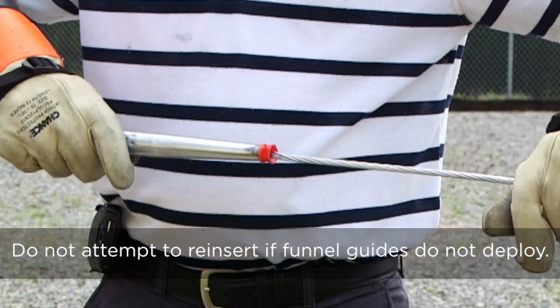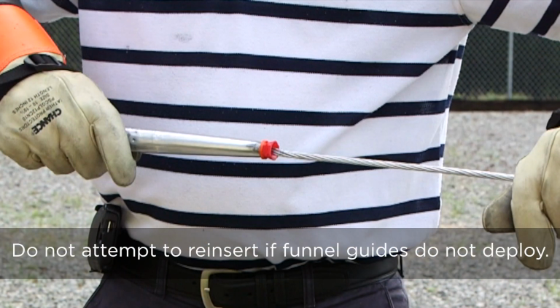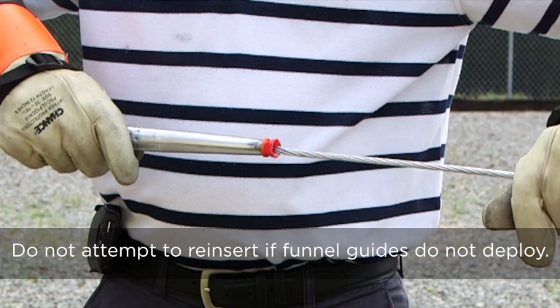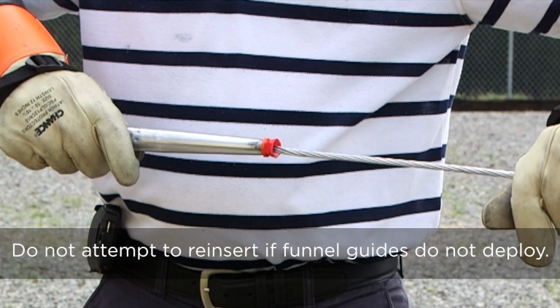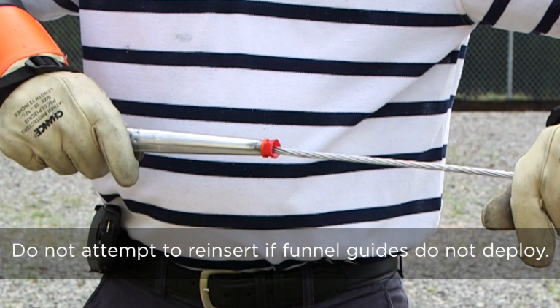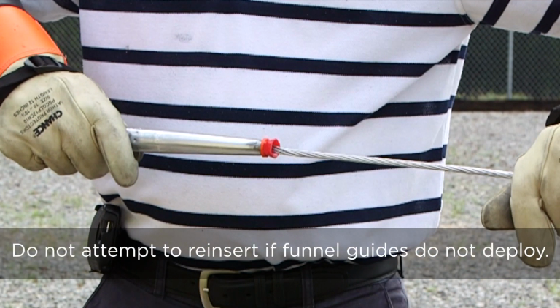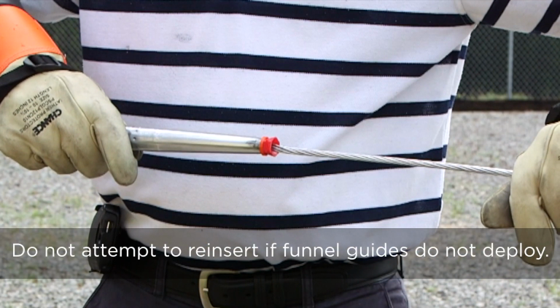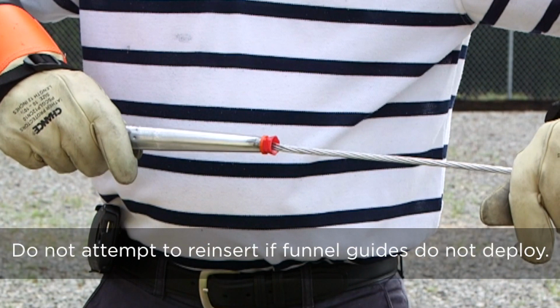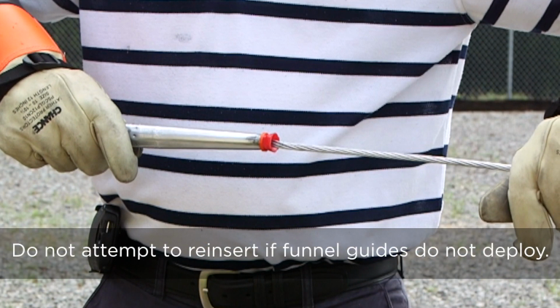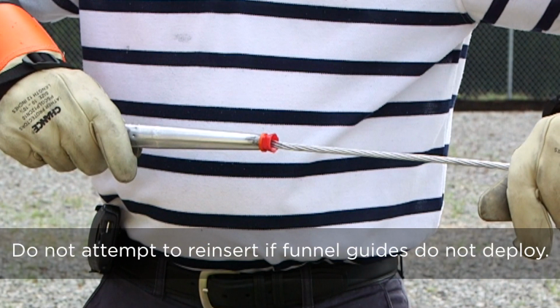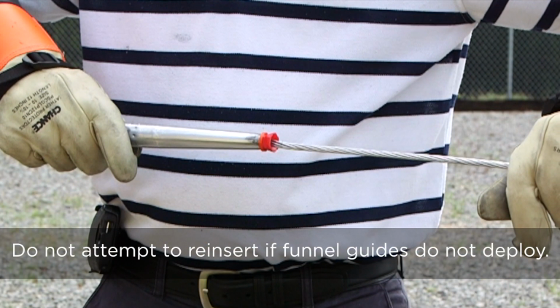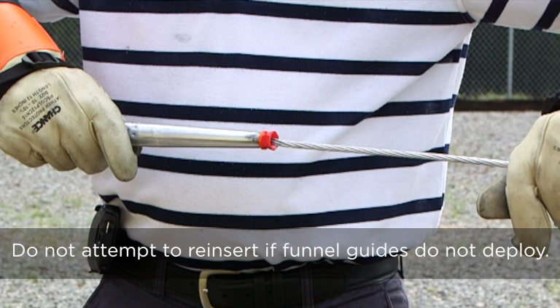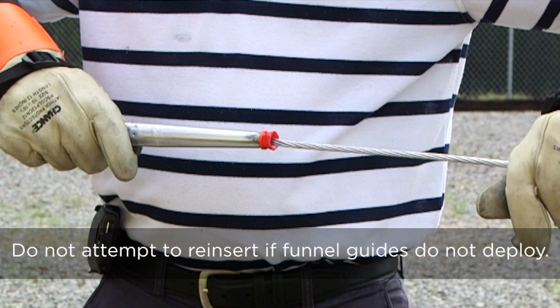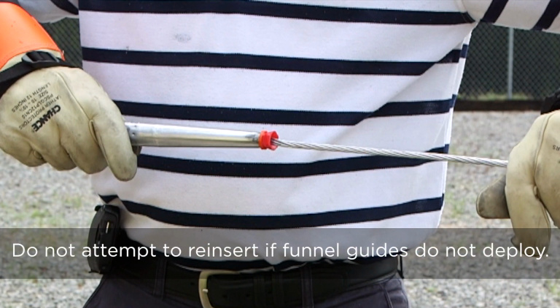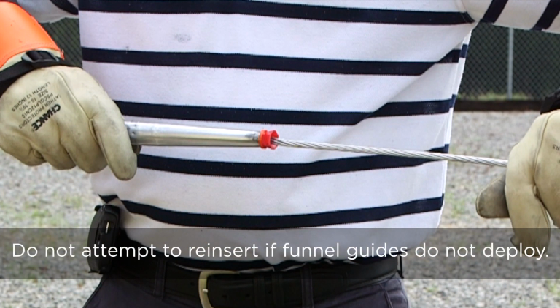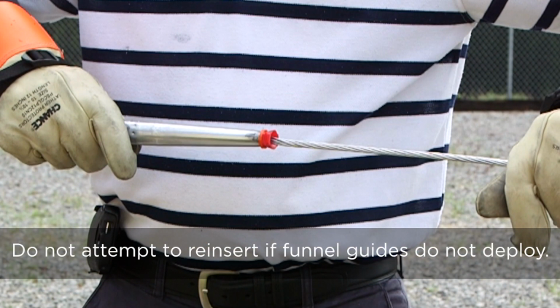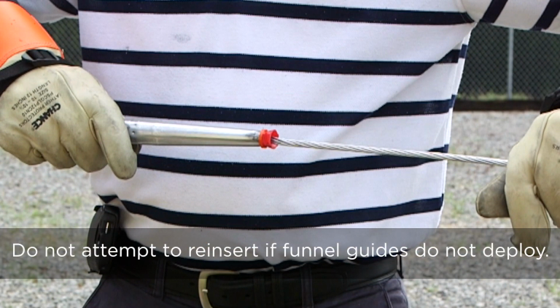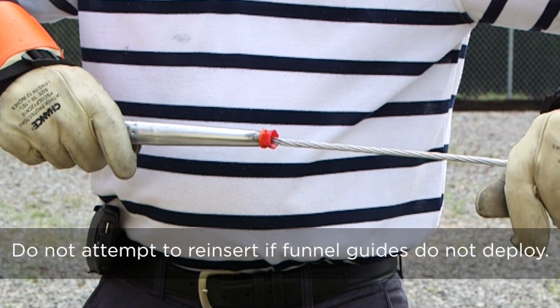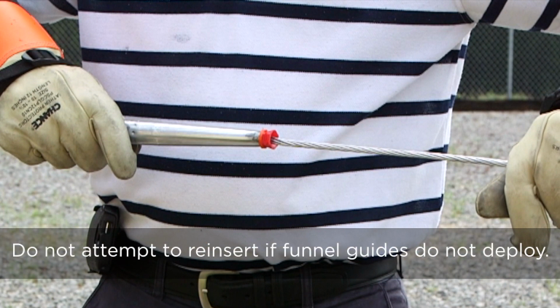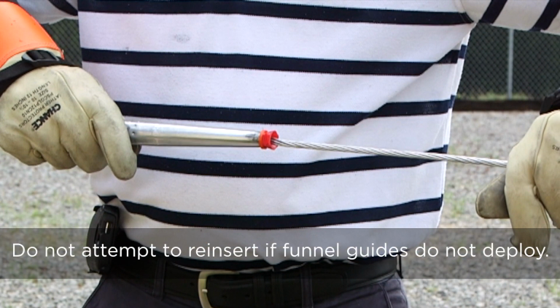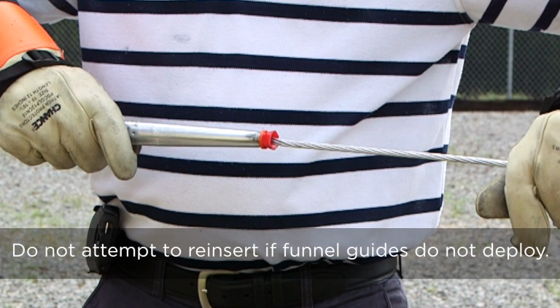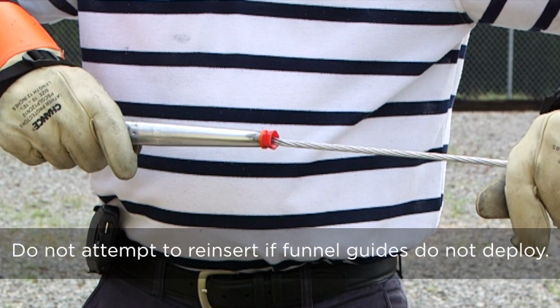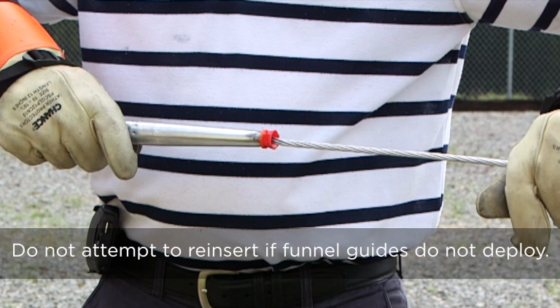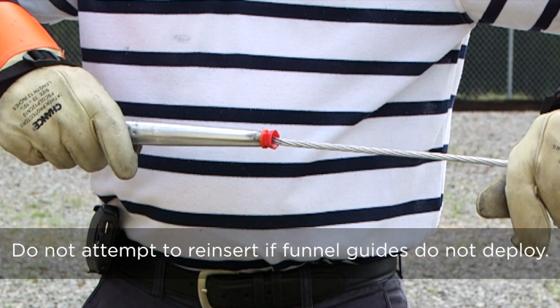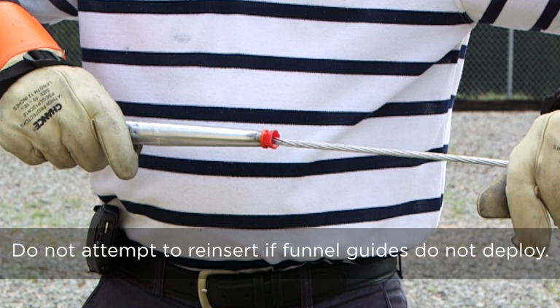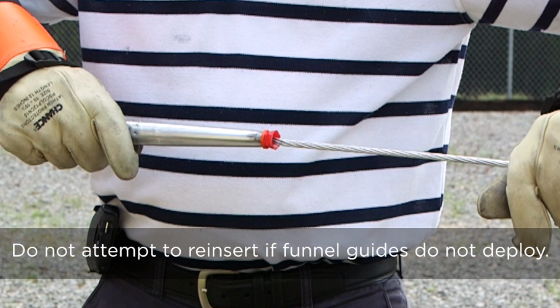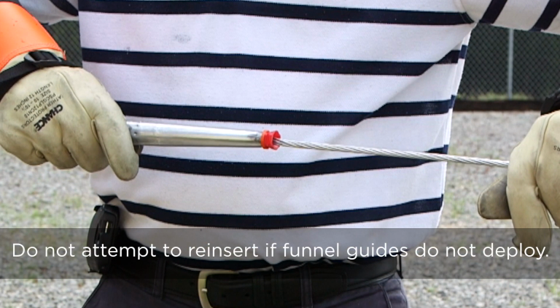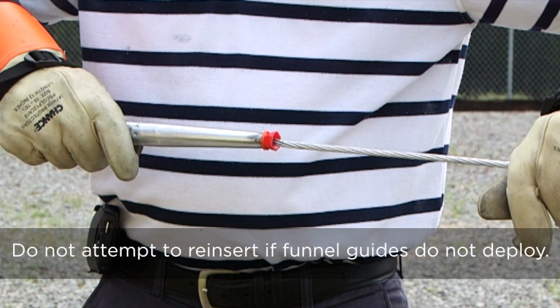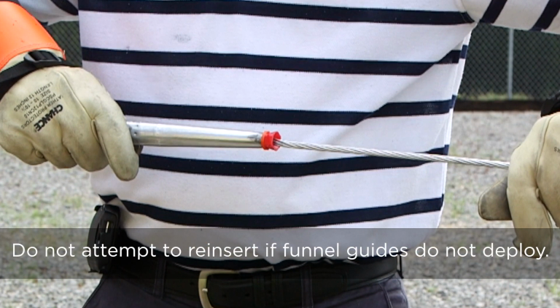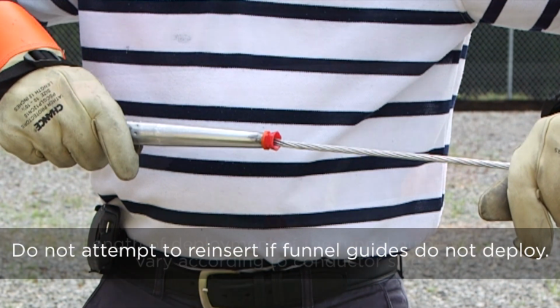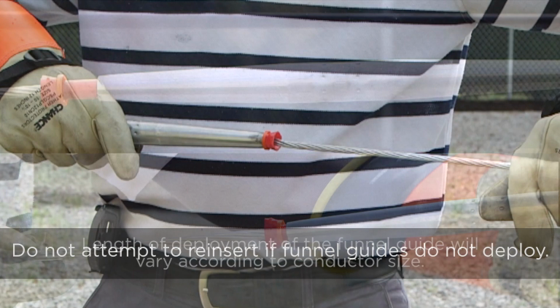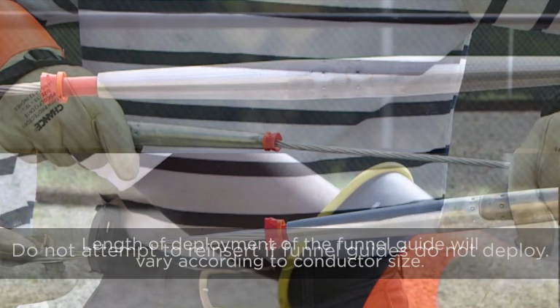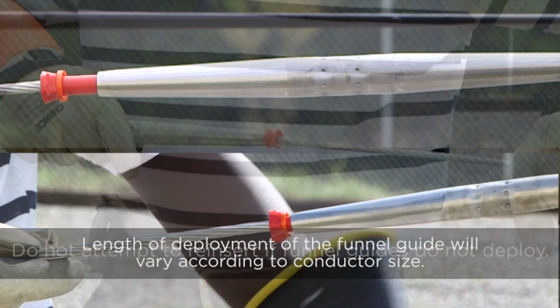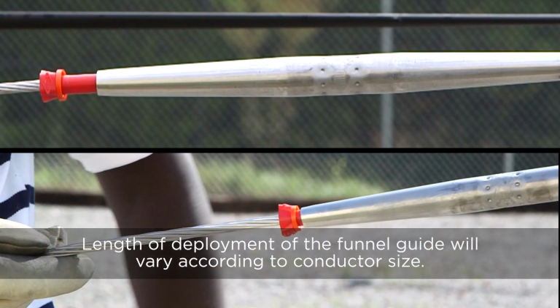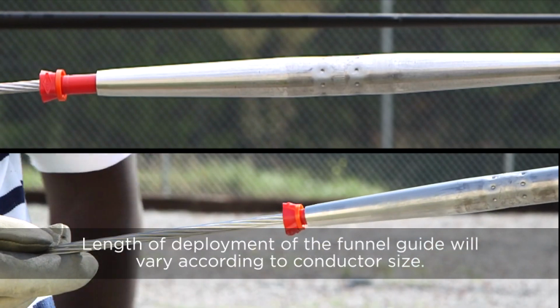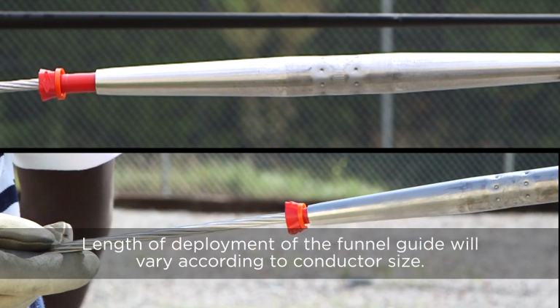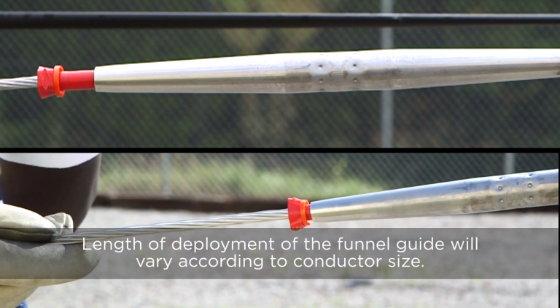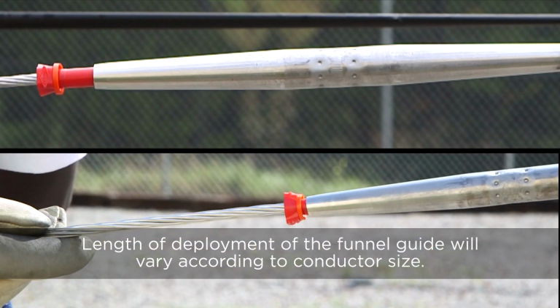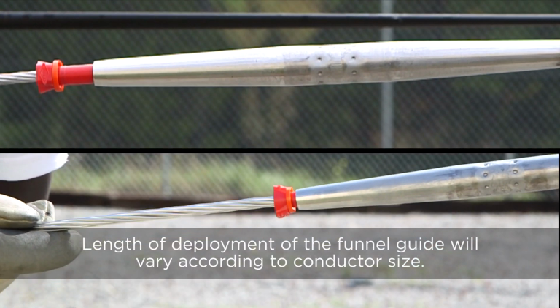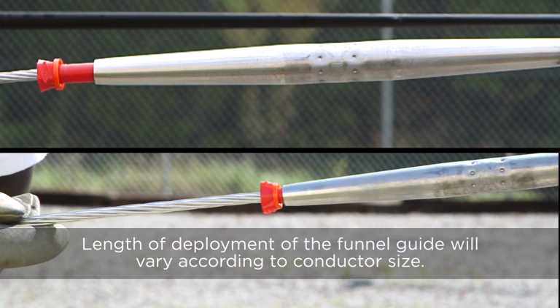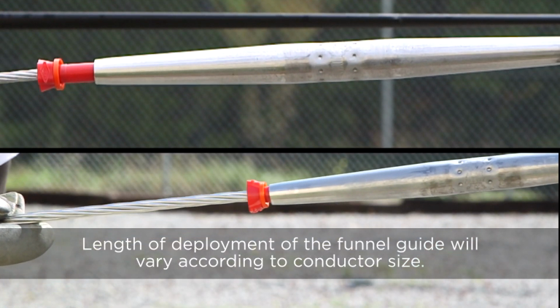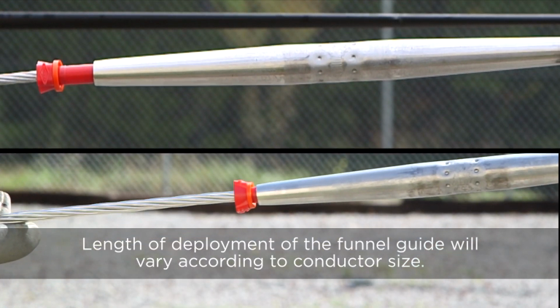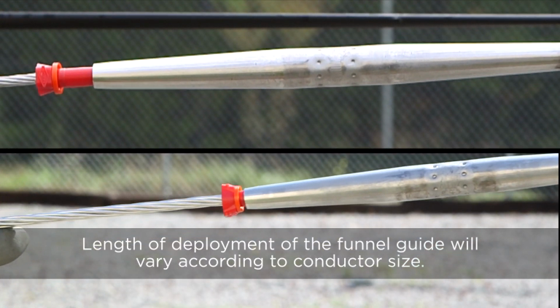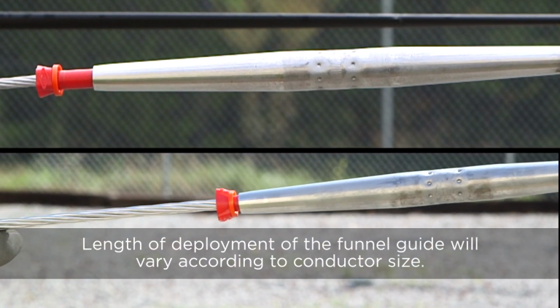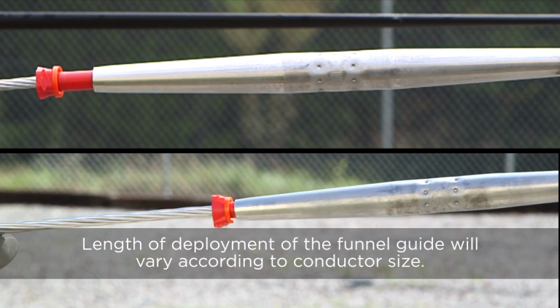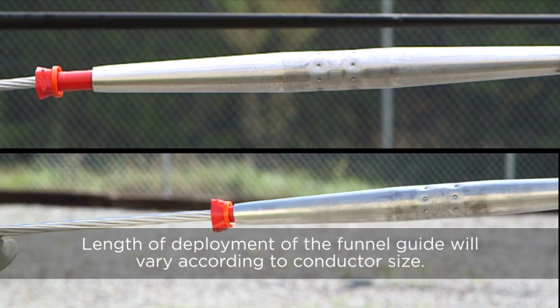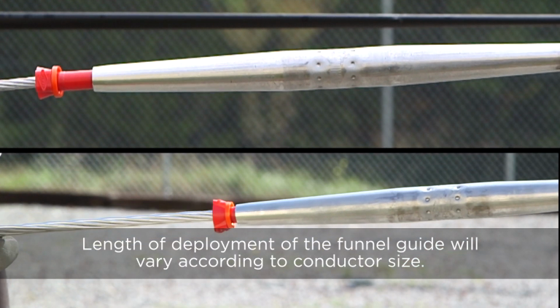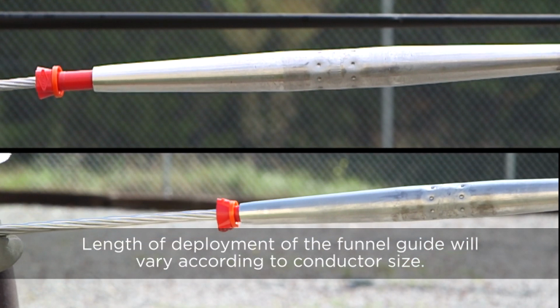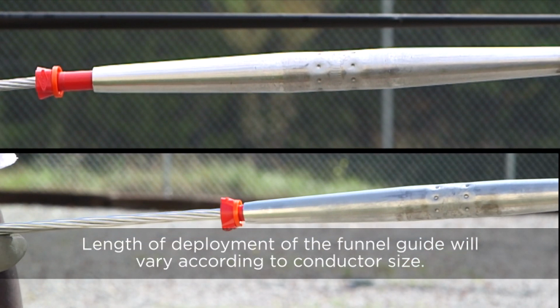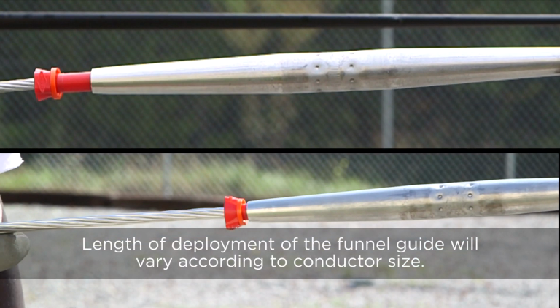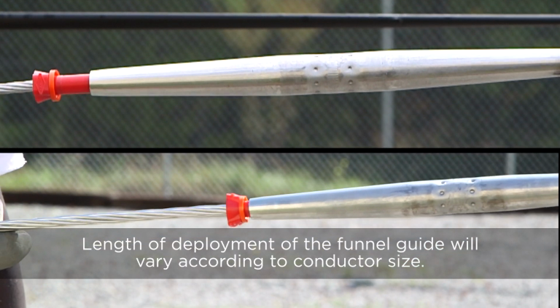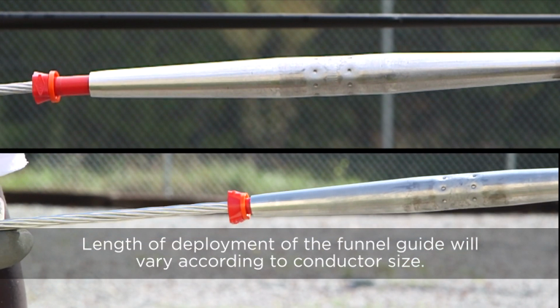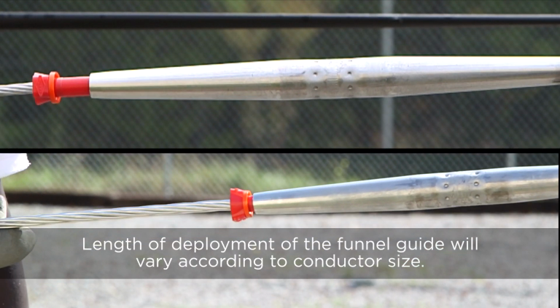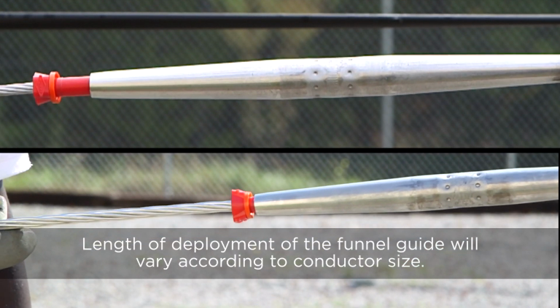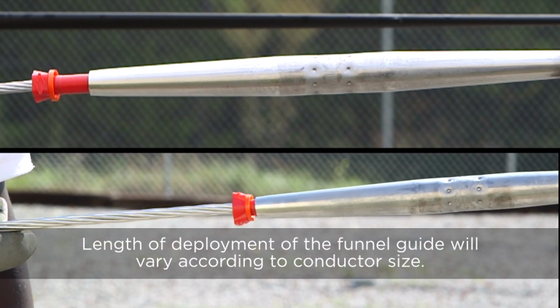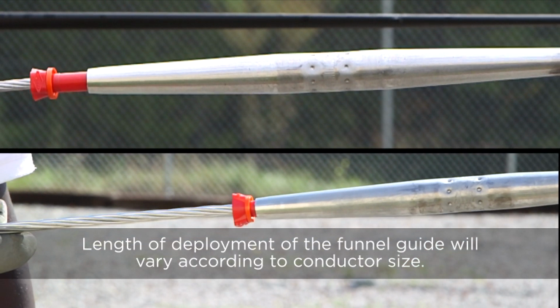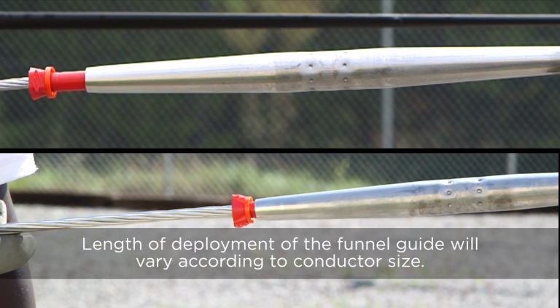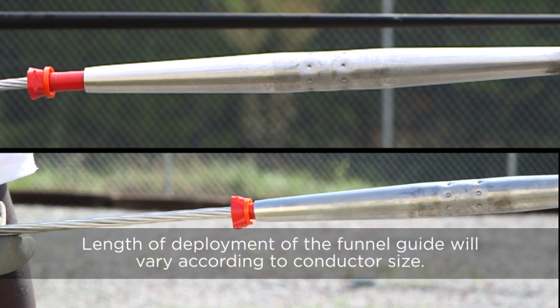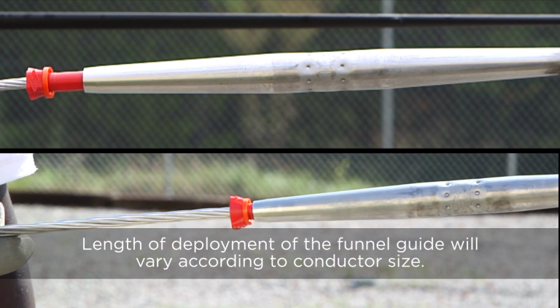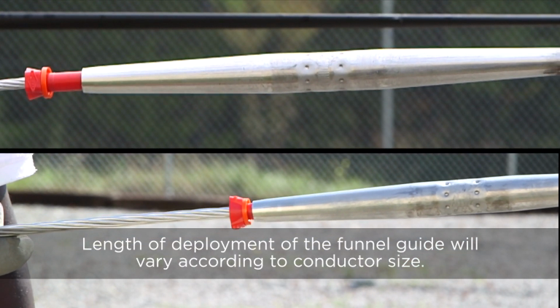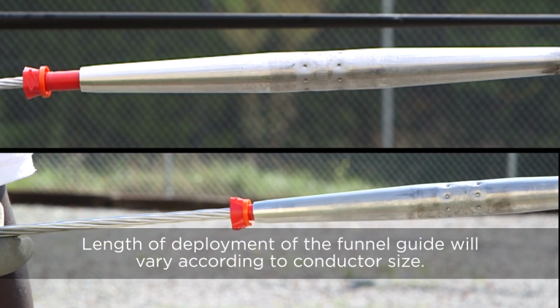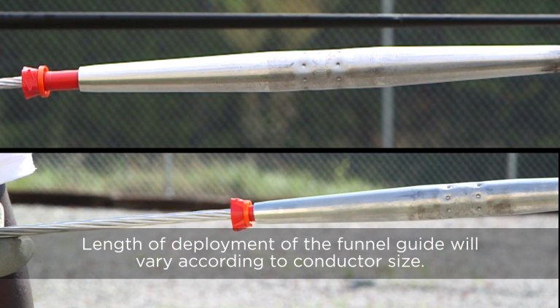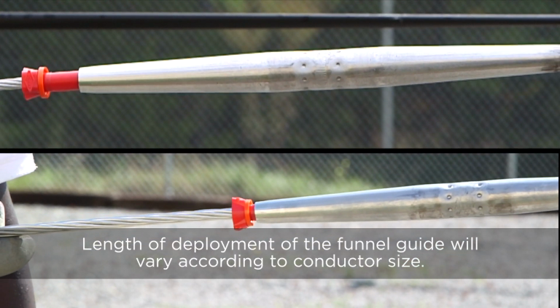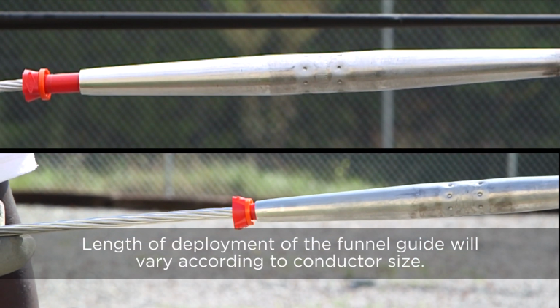Do not attempt to reinsert the conductor if the funnel guides do not deploy. Length of deployment on the funnel guides will vary according to conductor size.